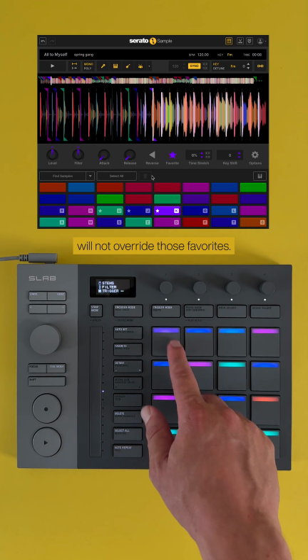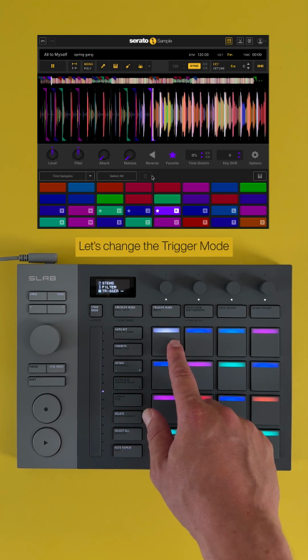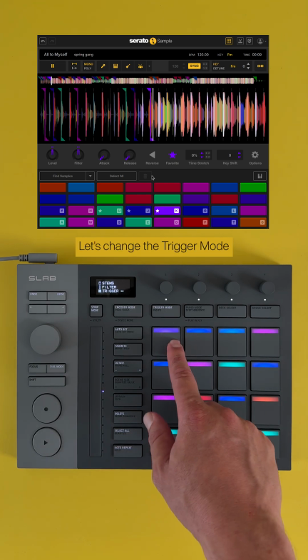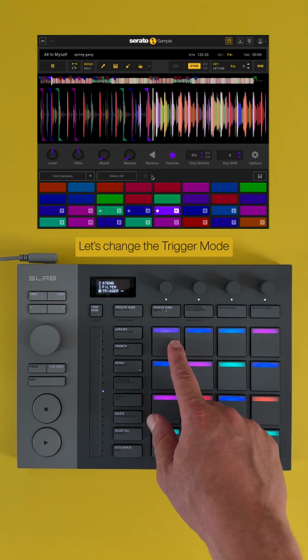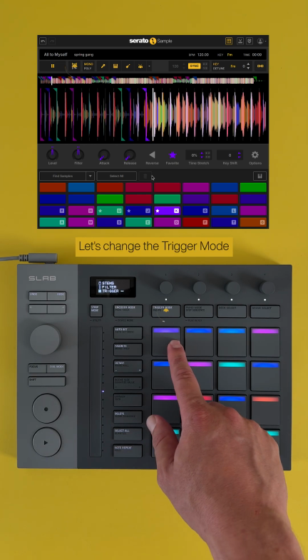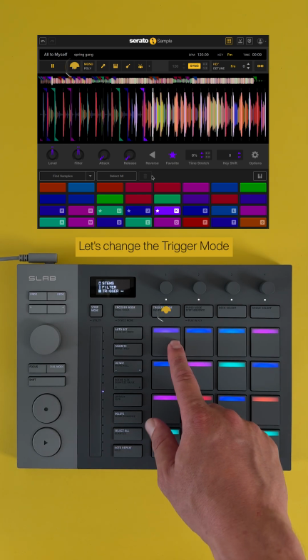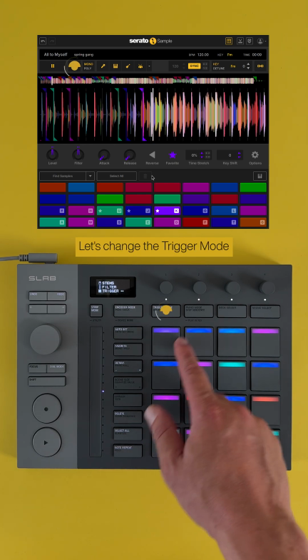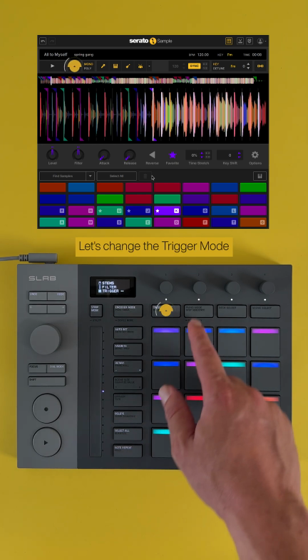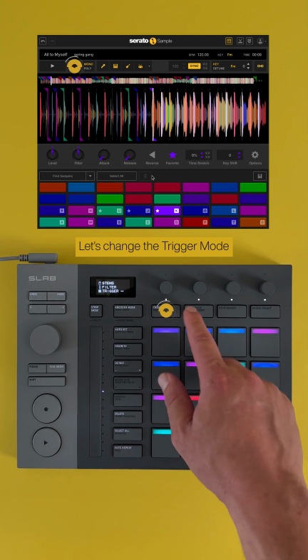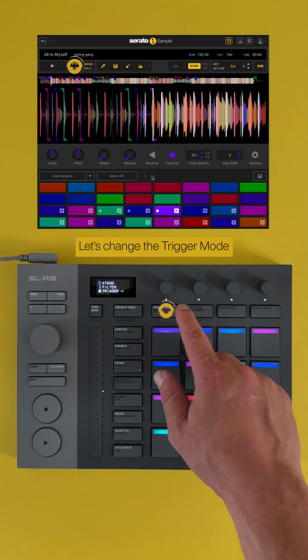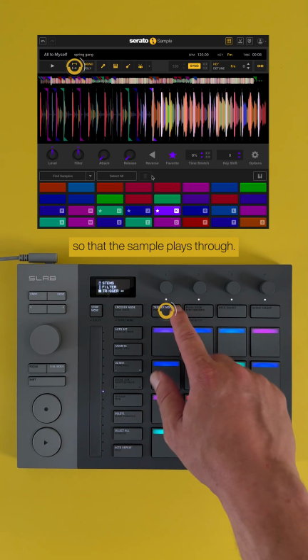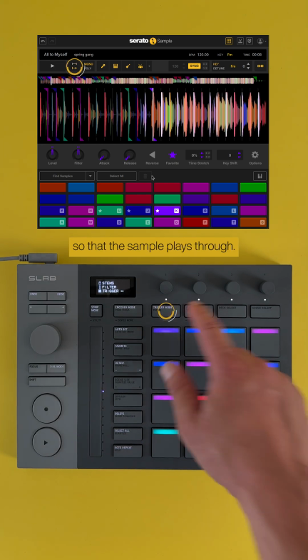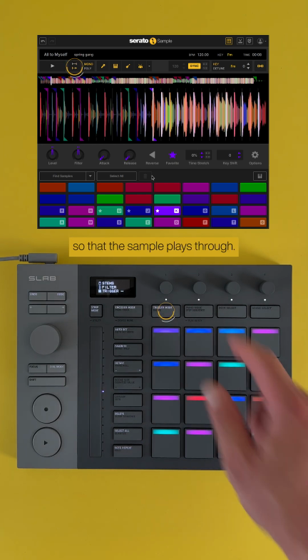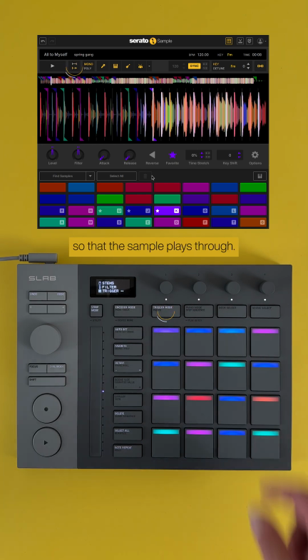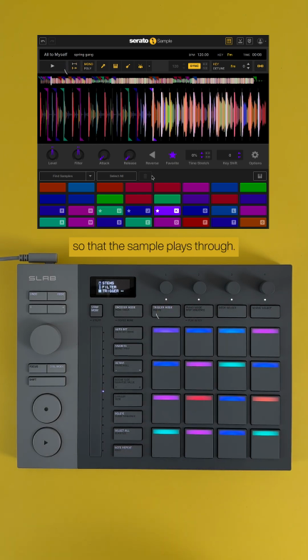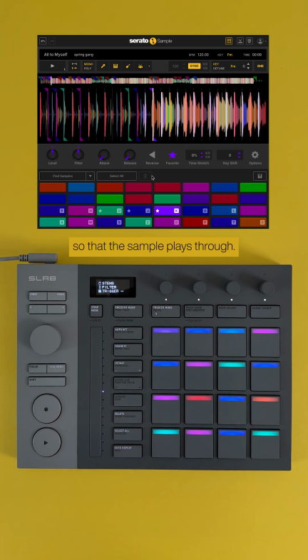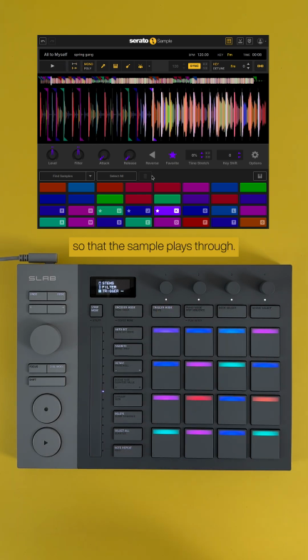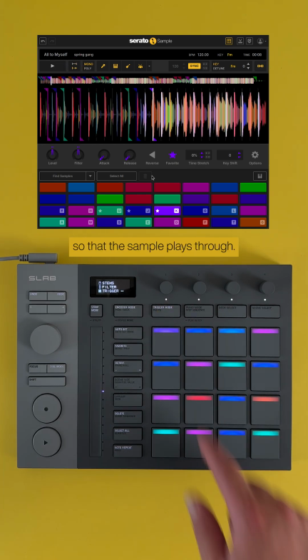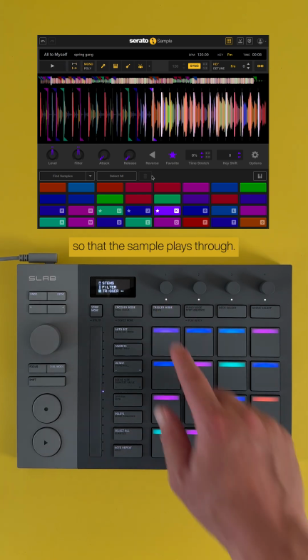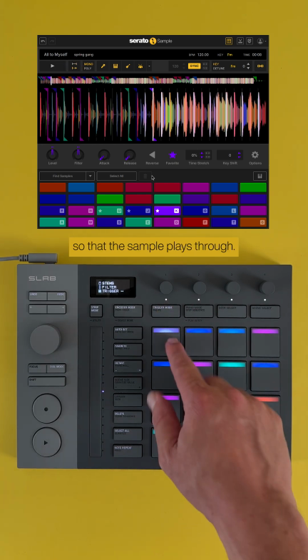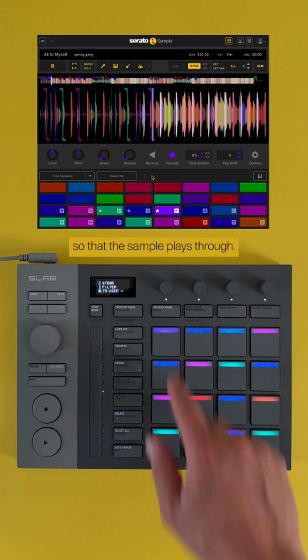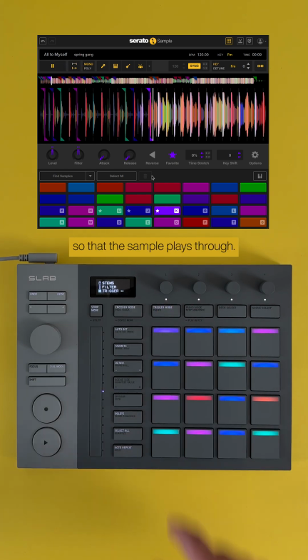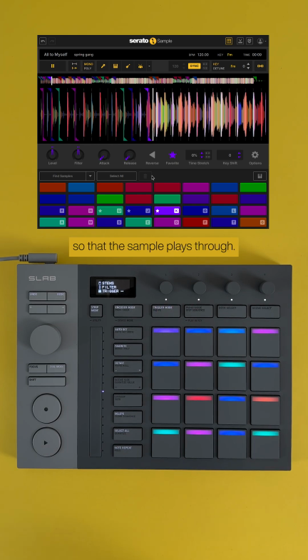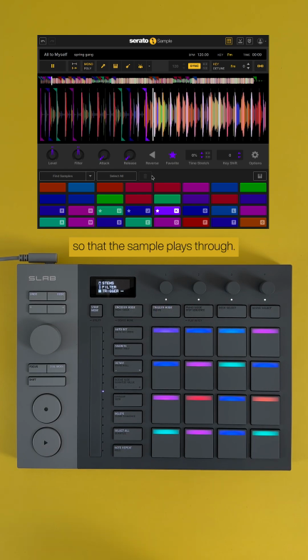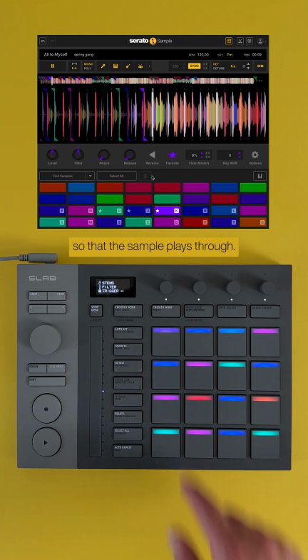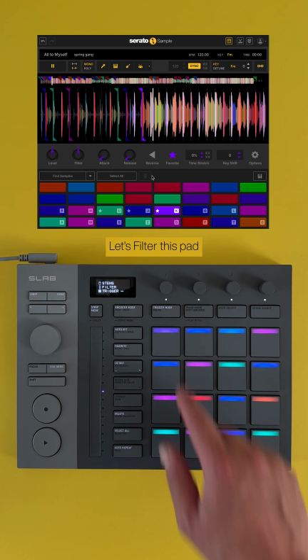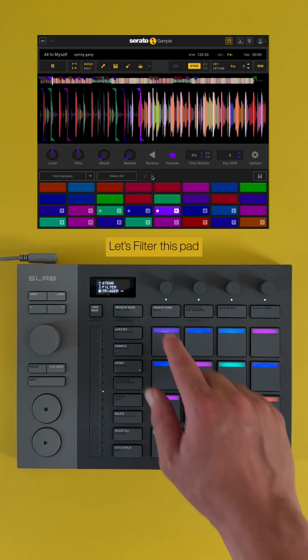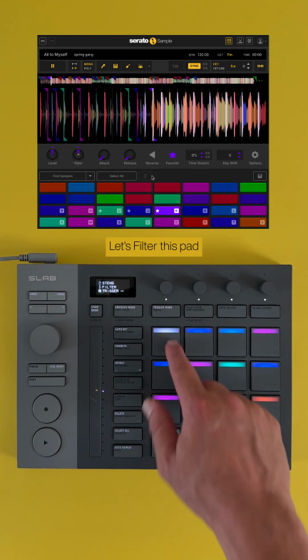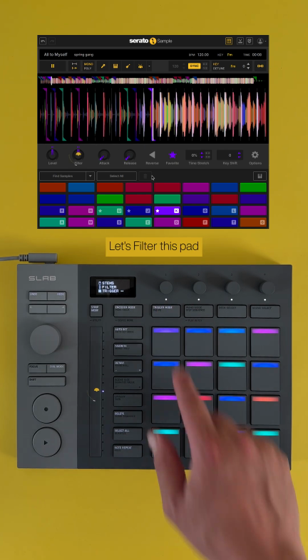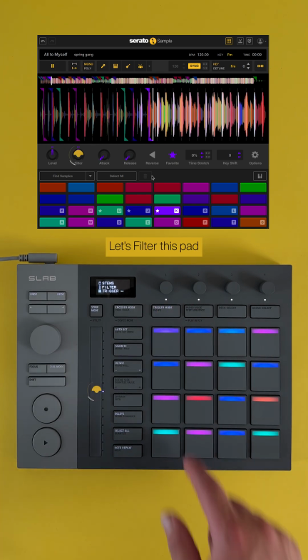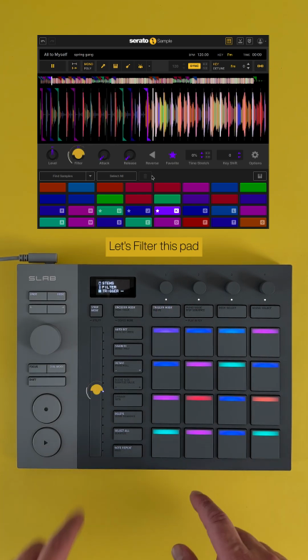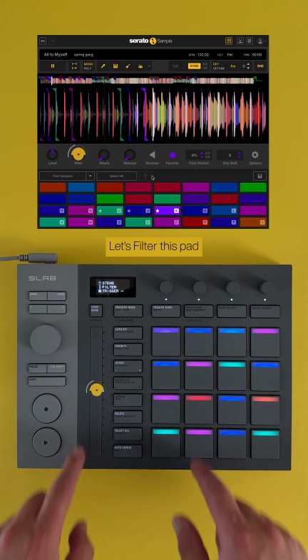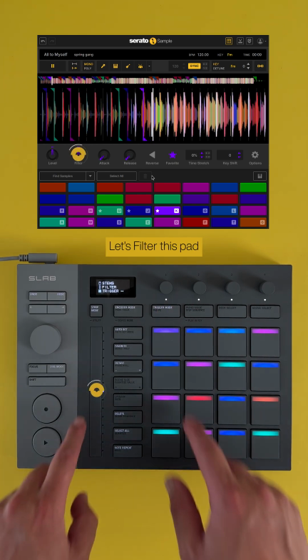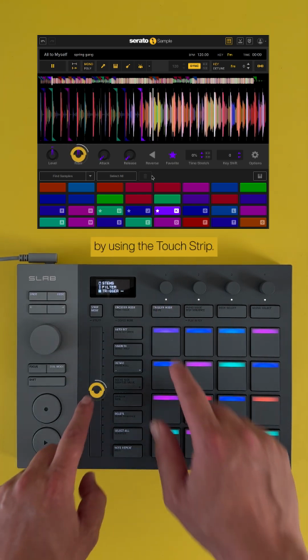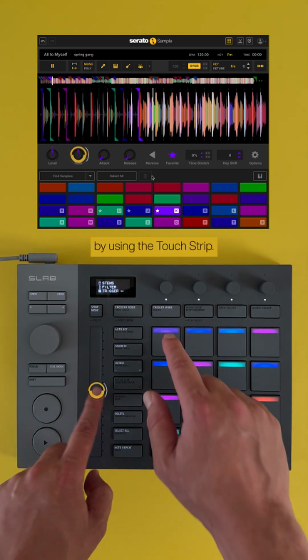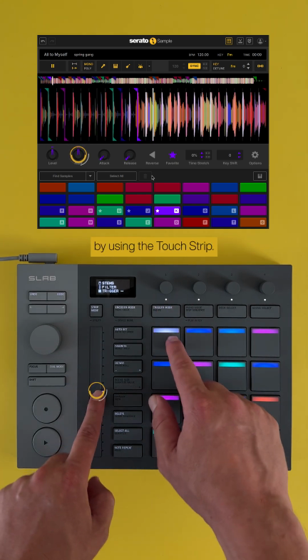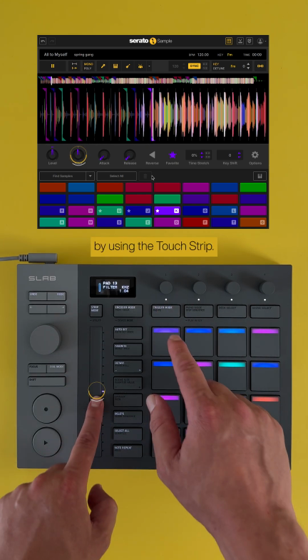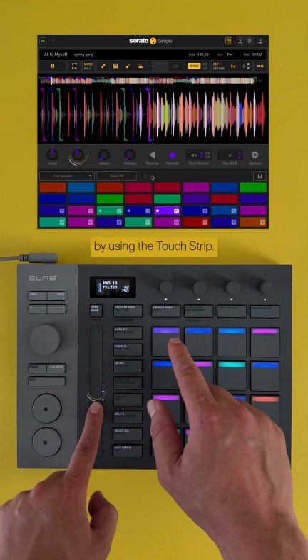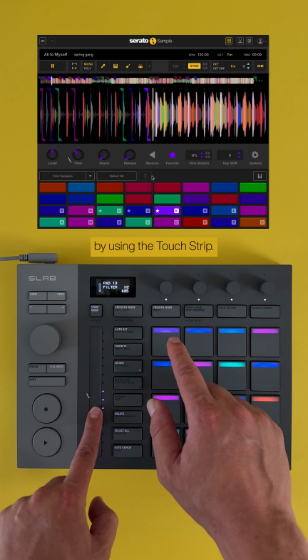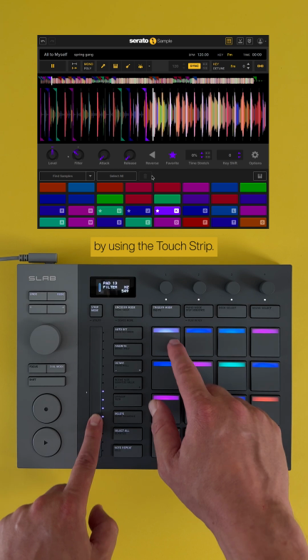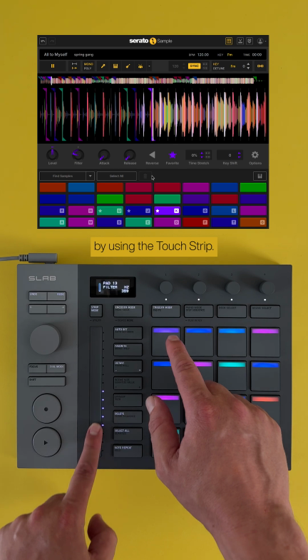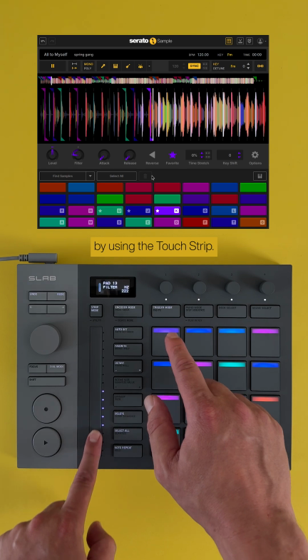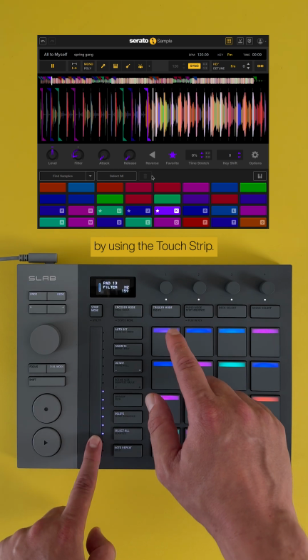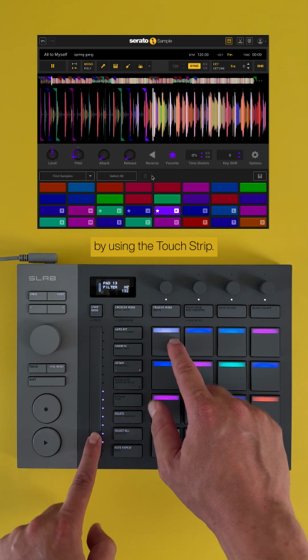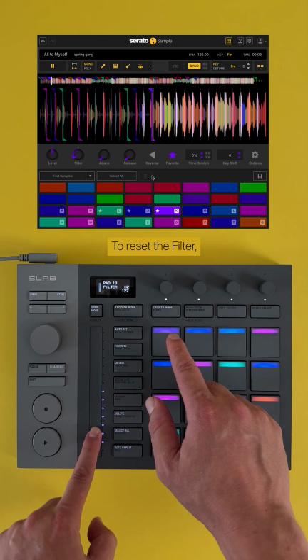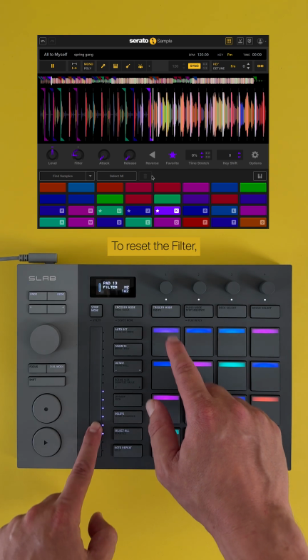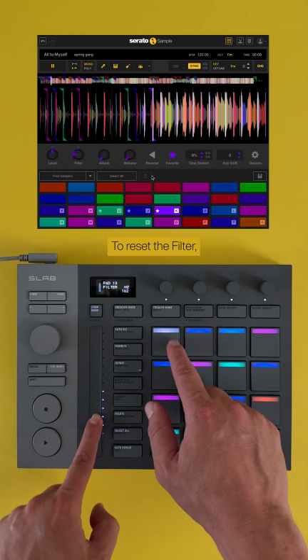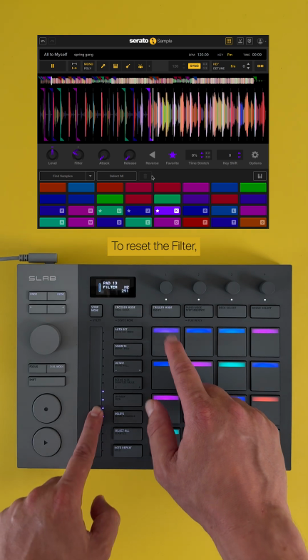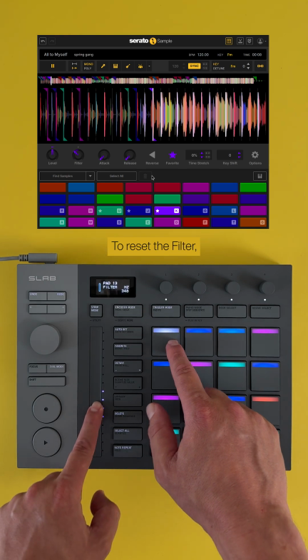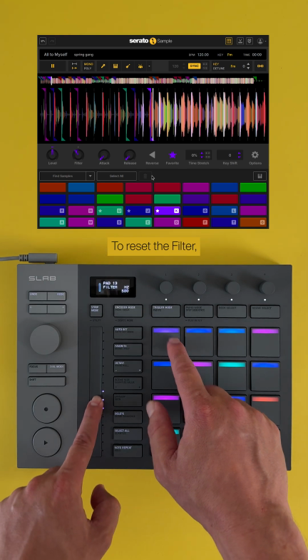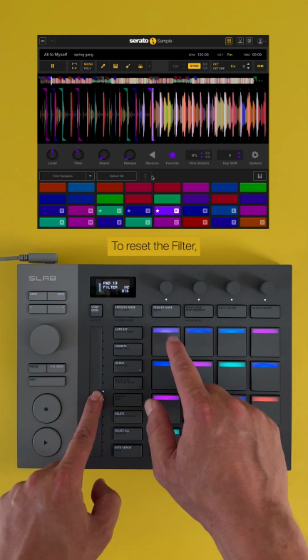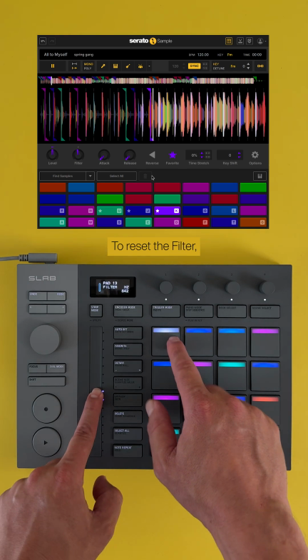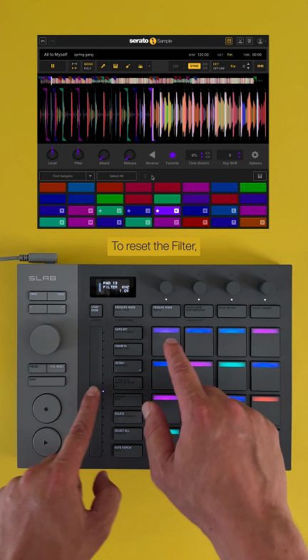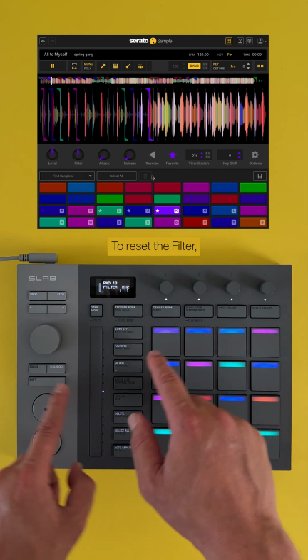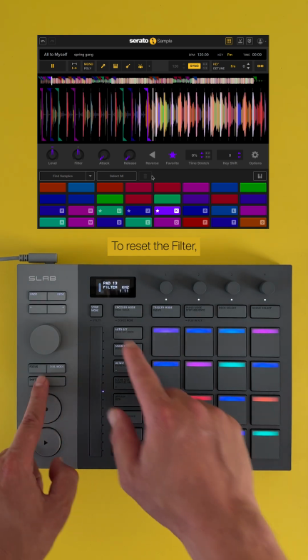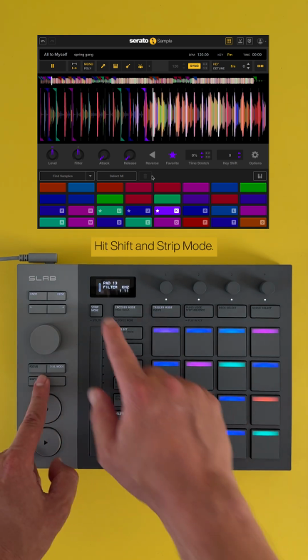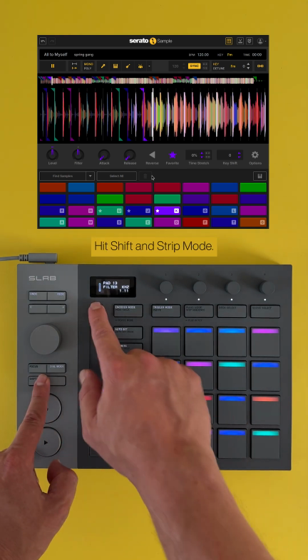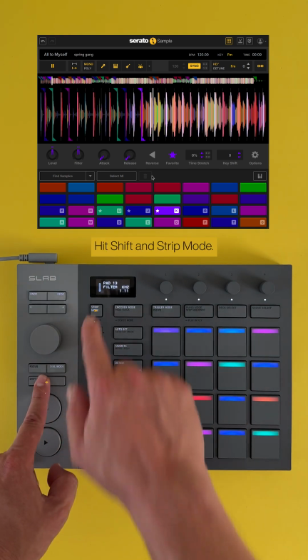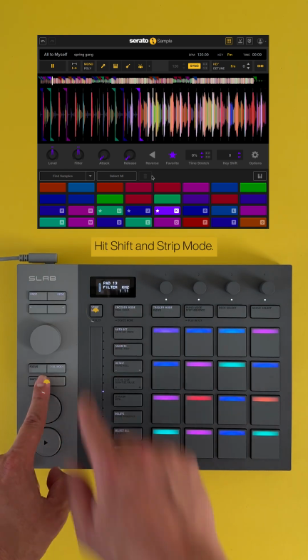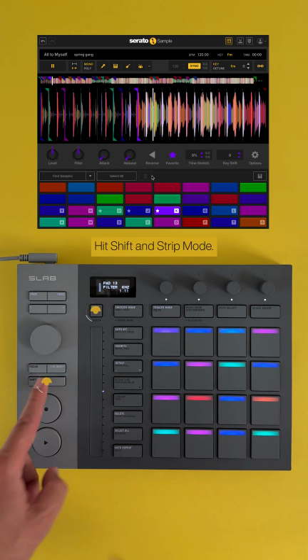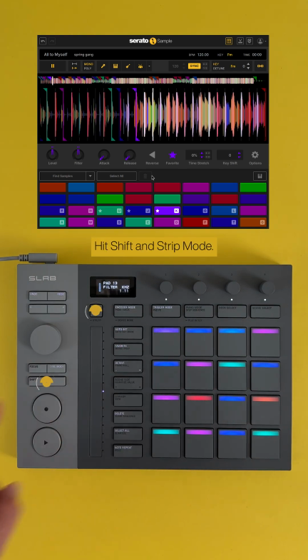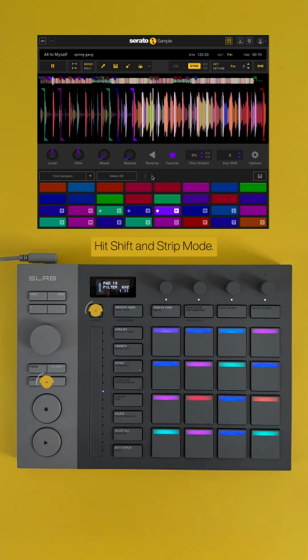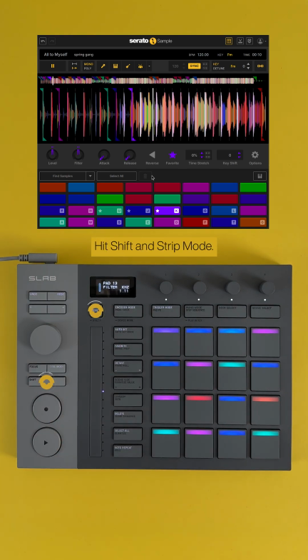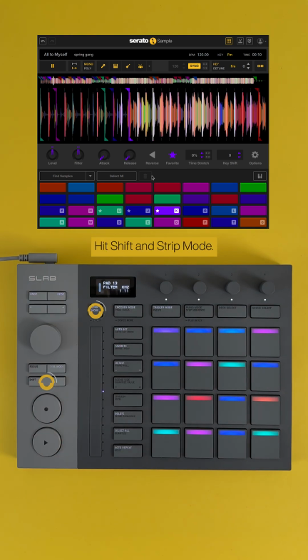Let's change the trigger mode so that the sample plays through. Let's filter this pad by using the touch strip. To reset the filter, hit Shift and Strip Mode.